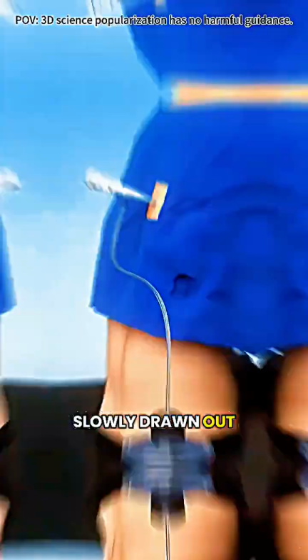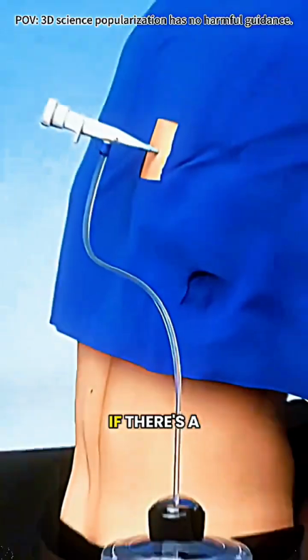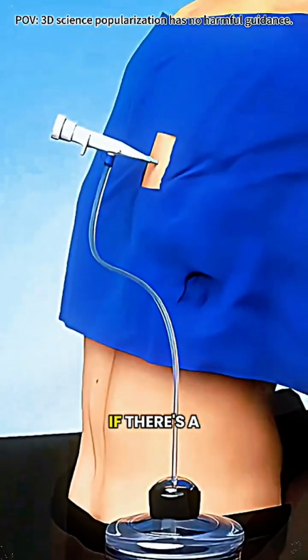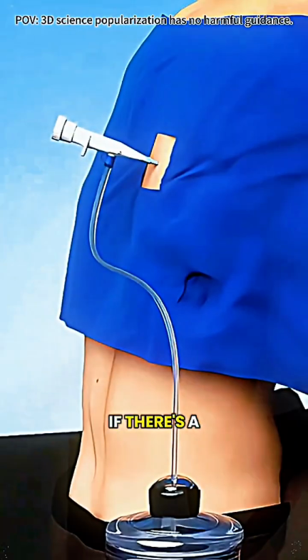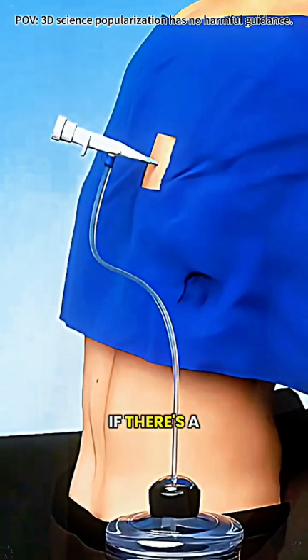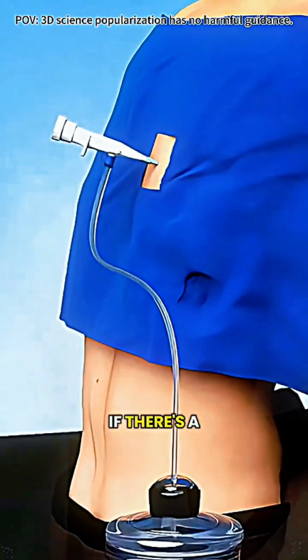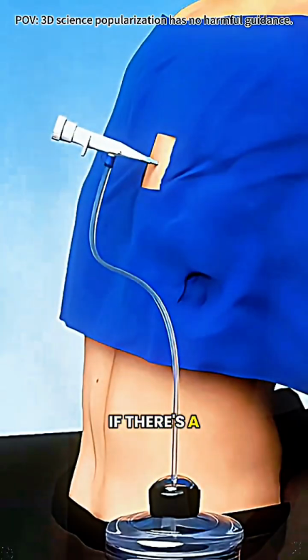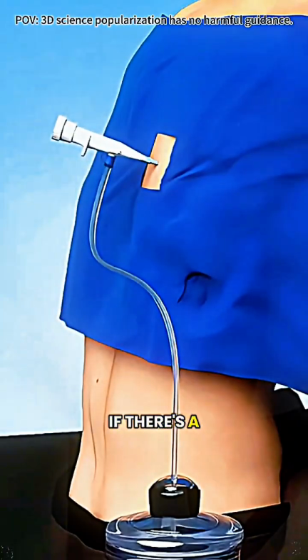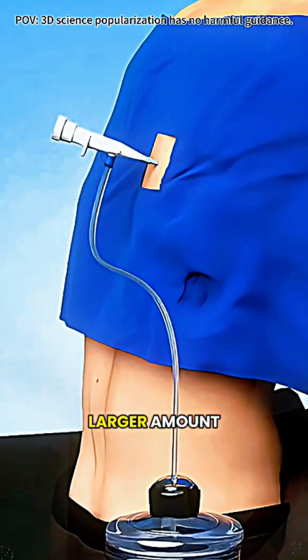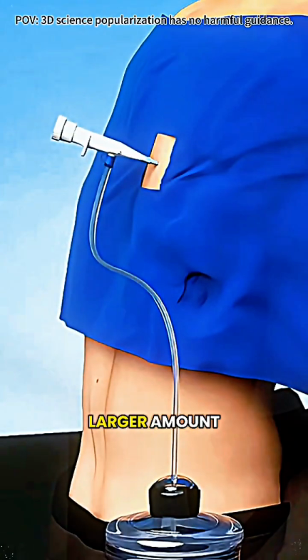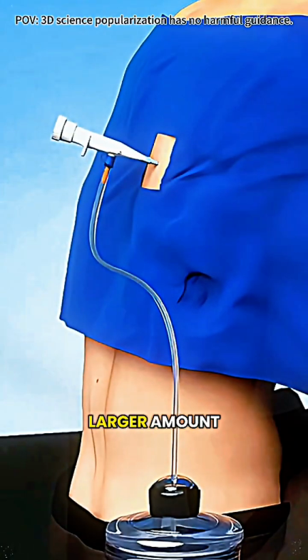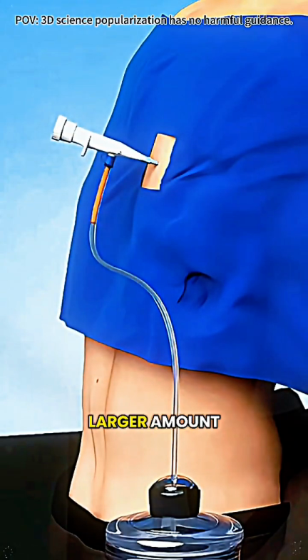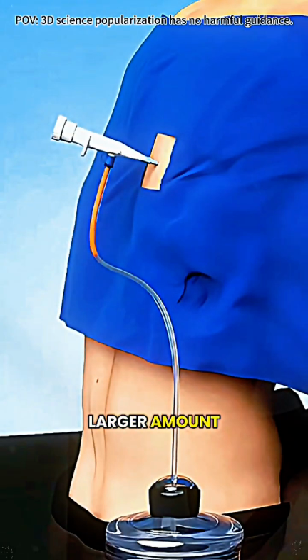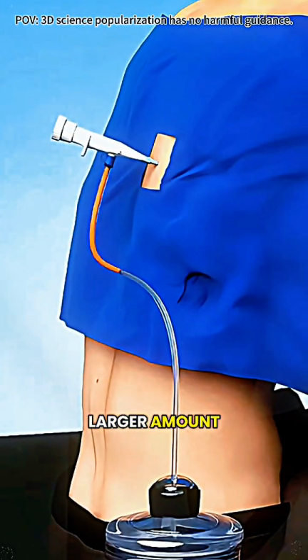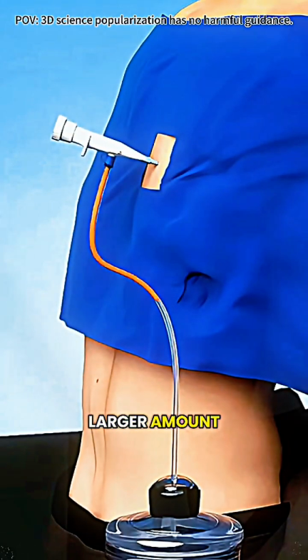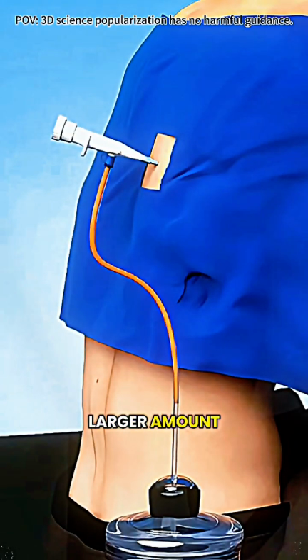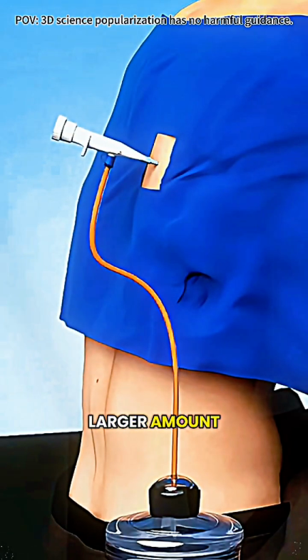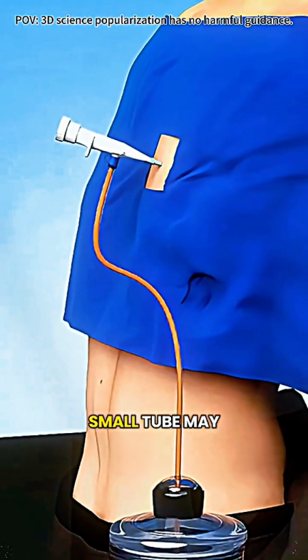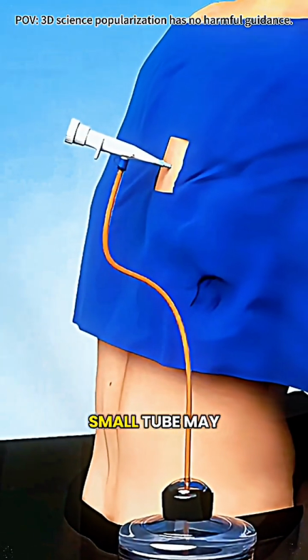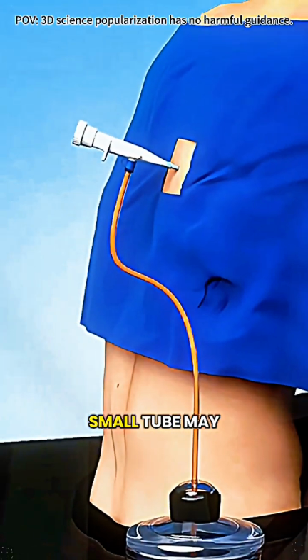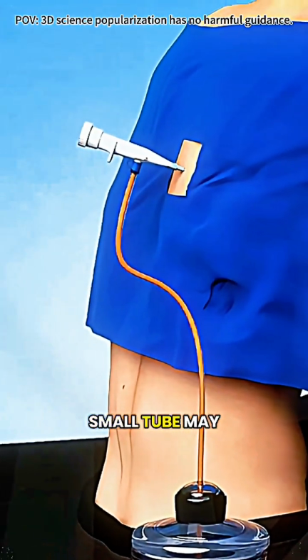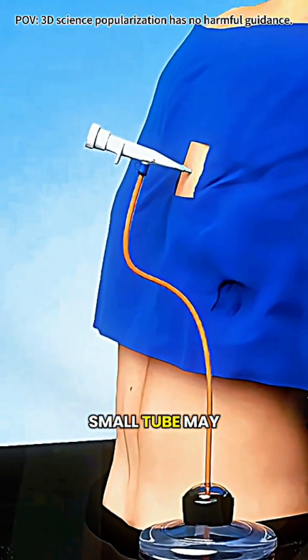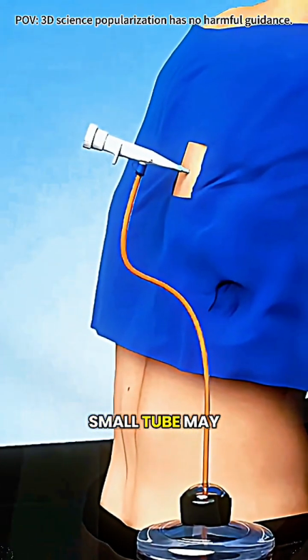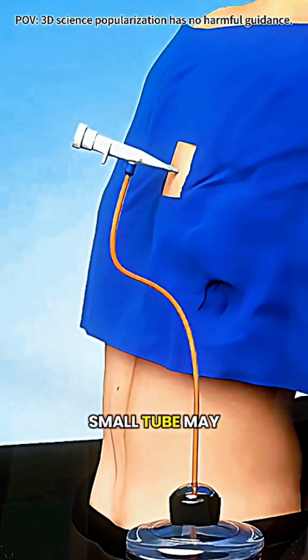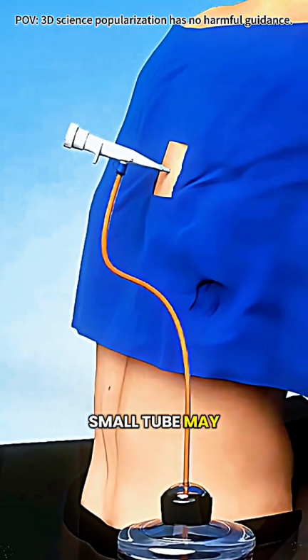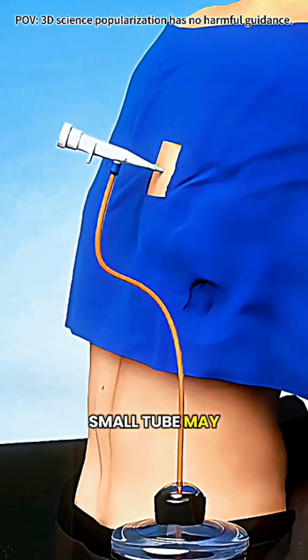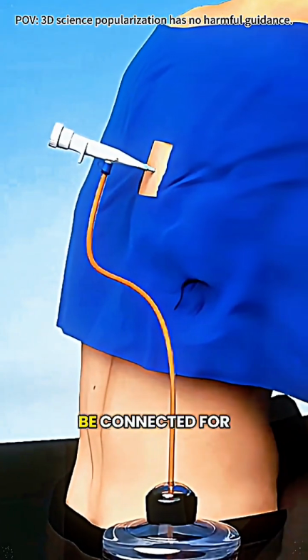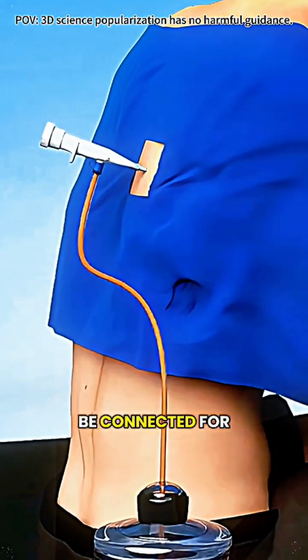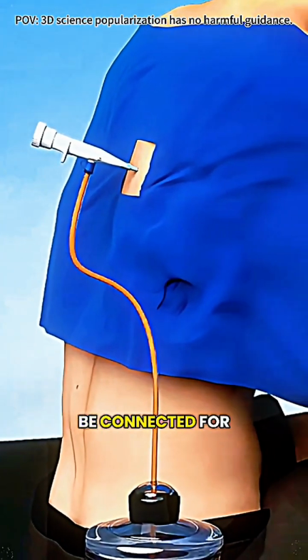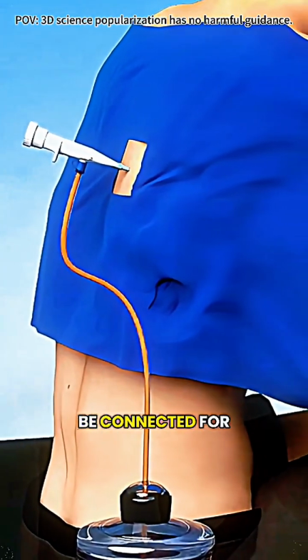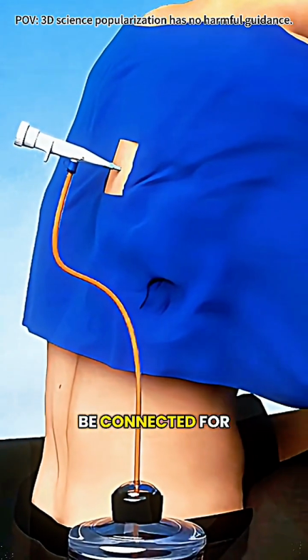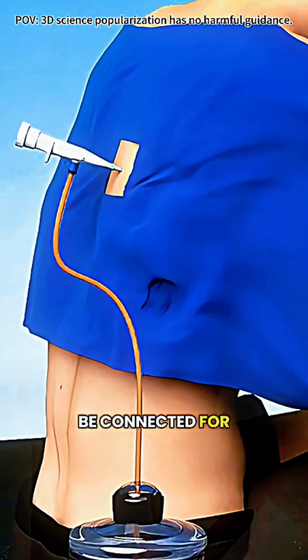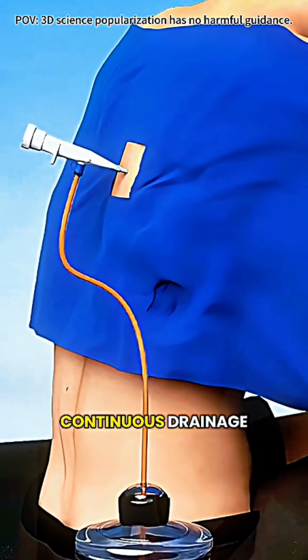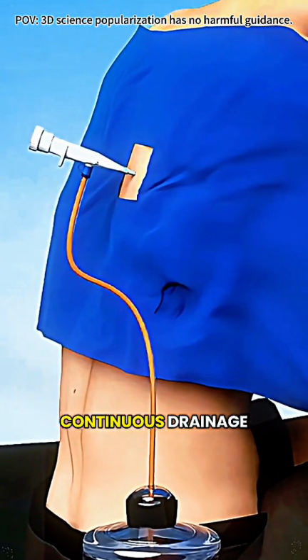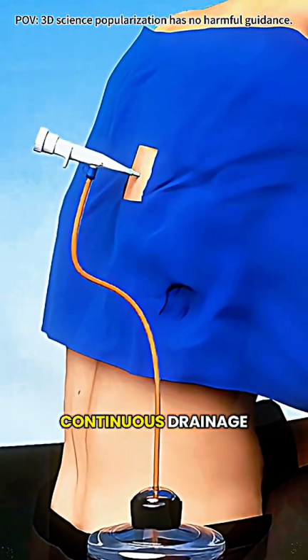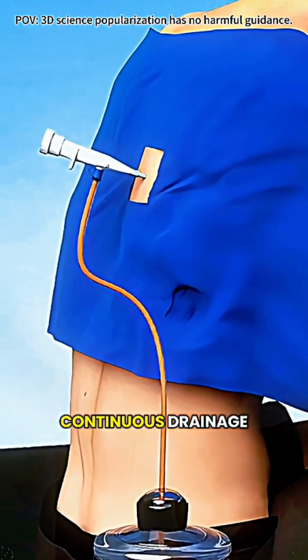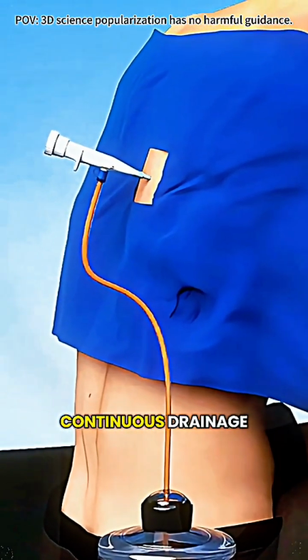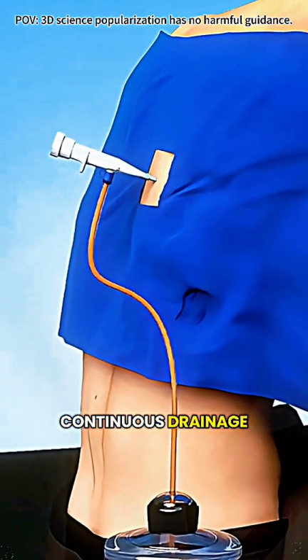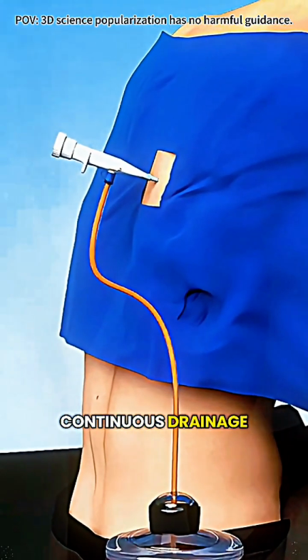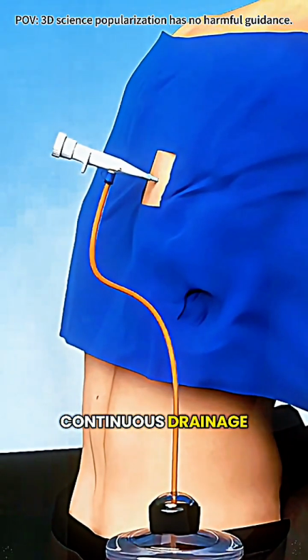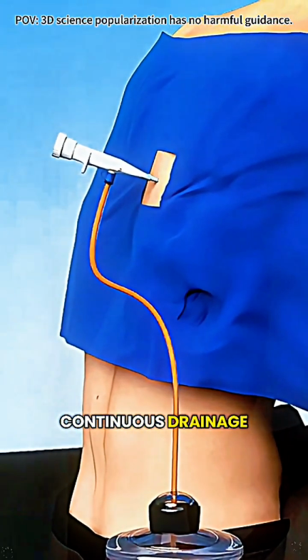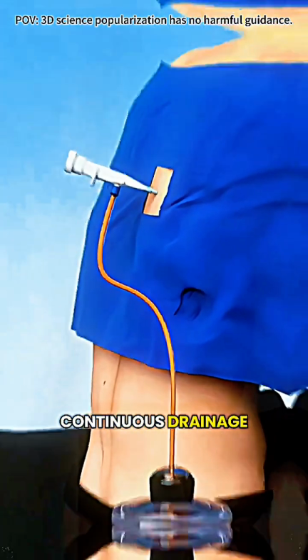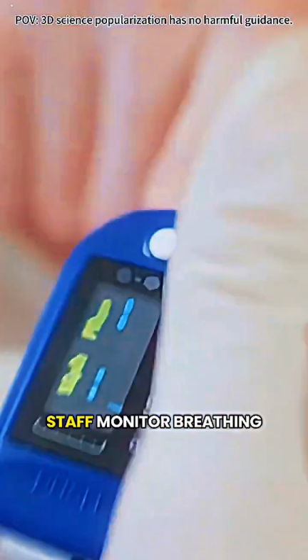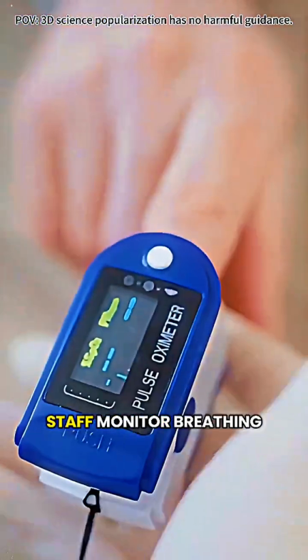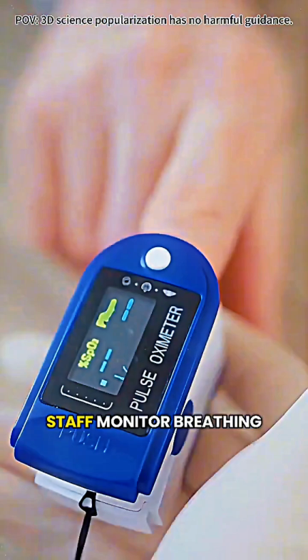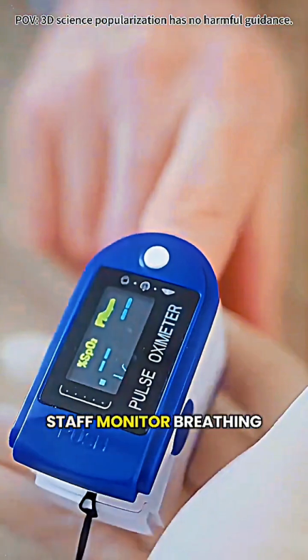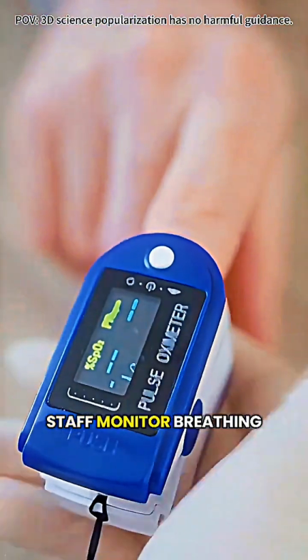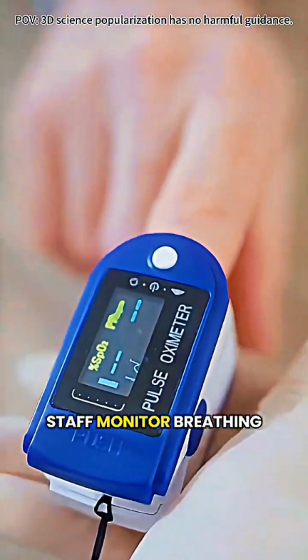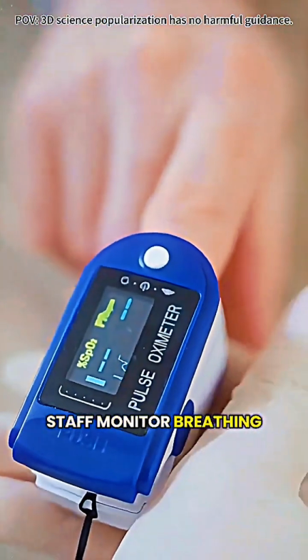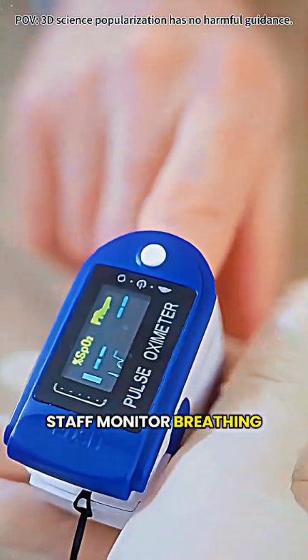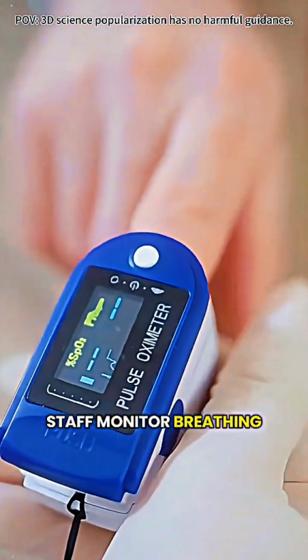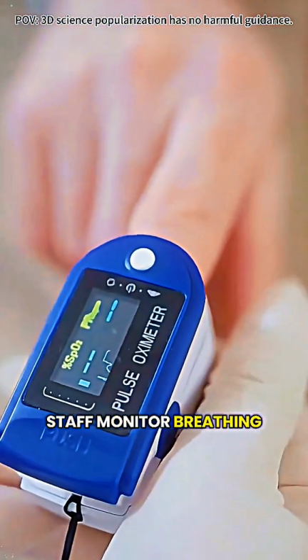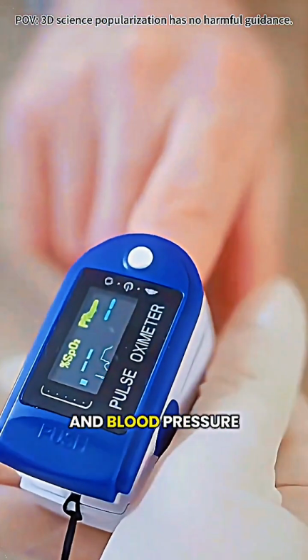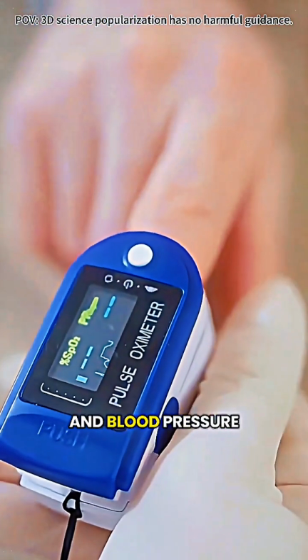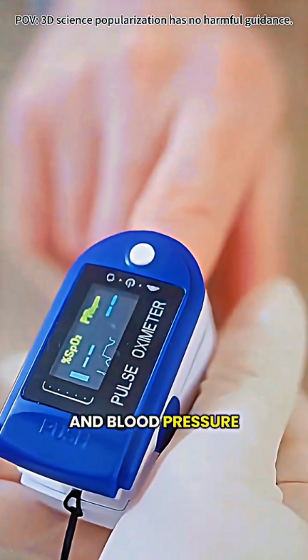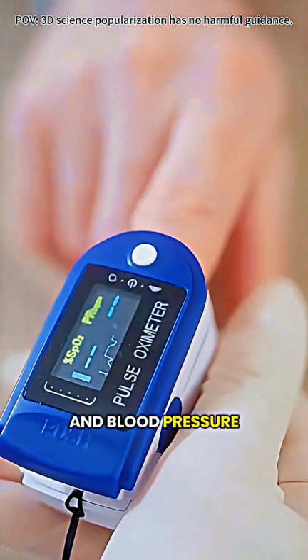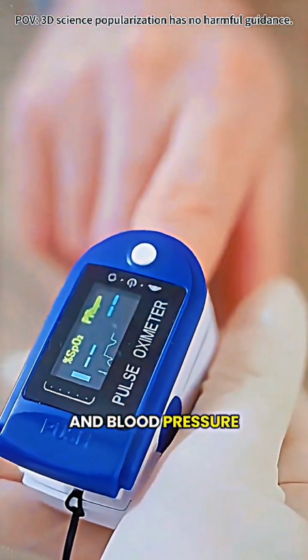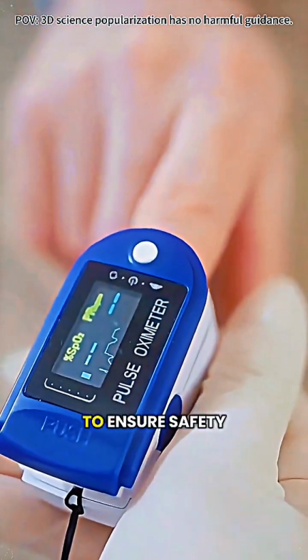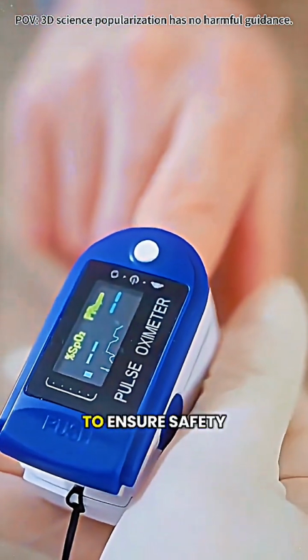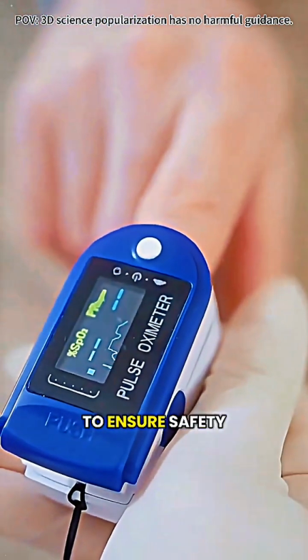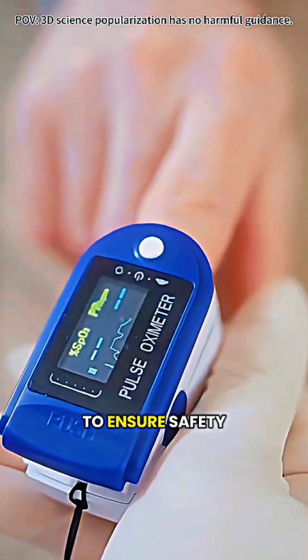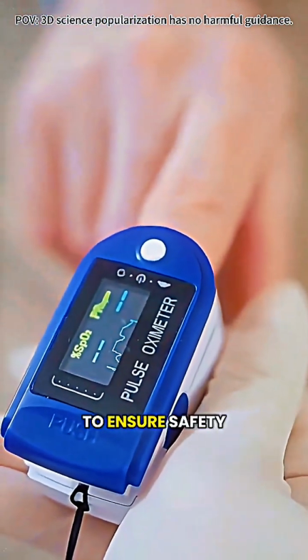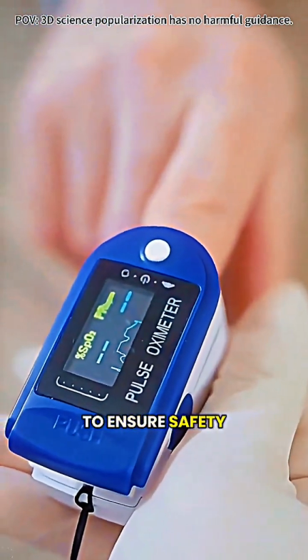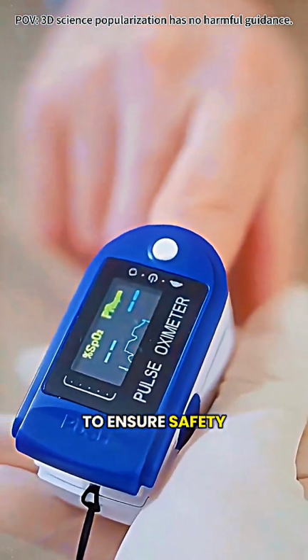If there's a larger amount, a small tube may be connected for continuous drainage. Staff monitor breathing and blood pressure to ensure safety.